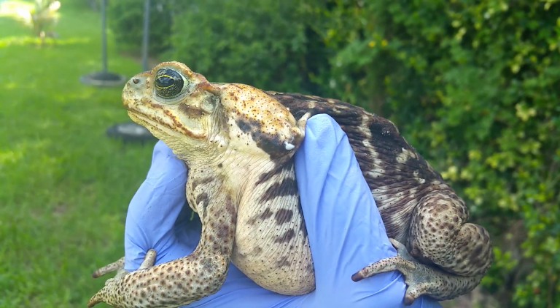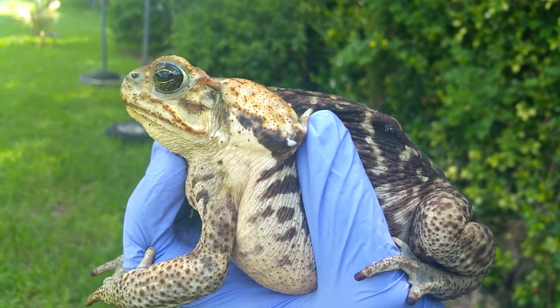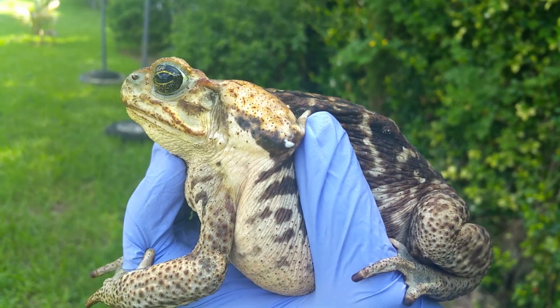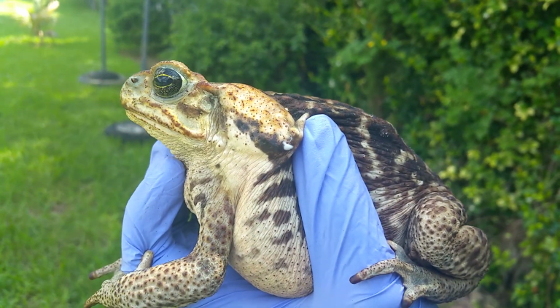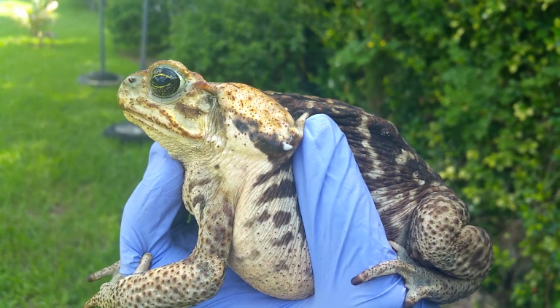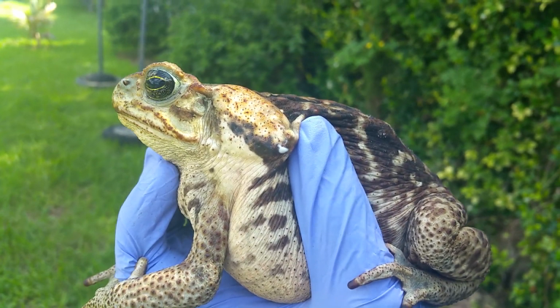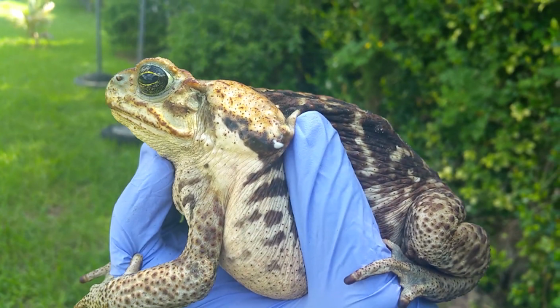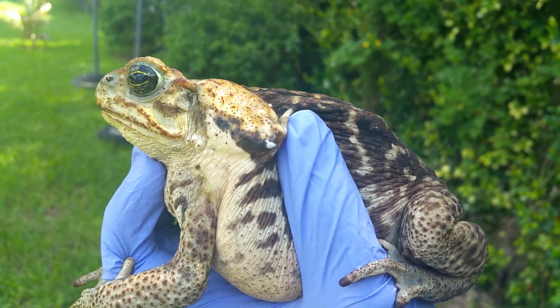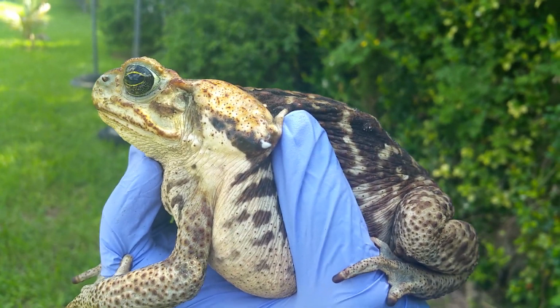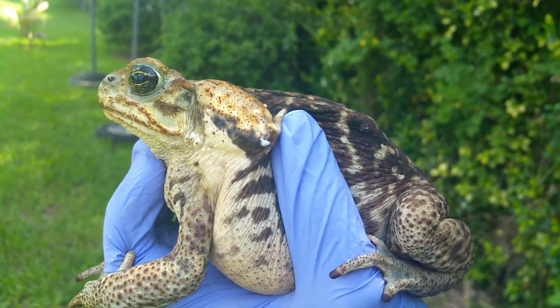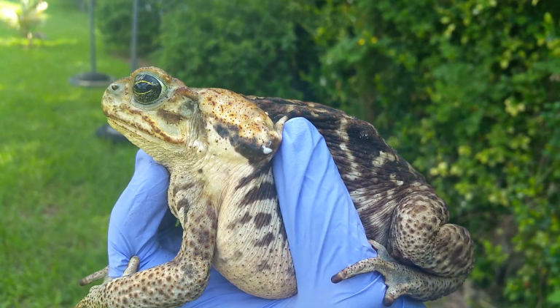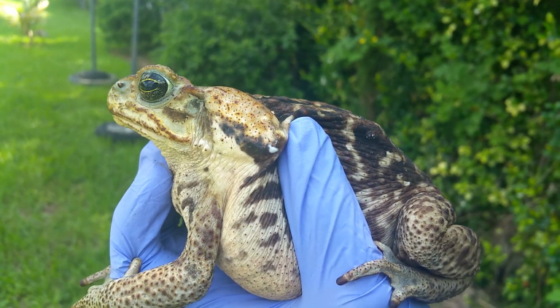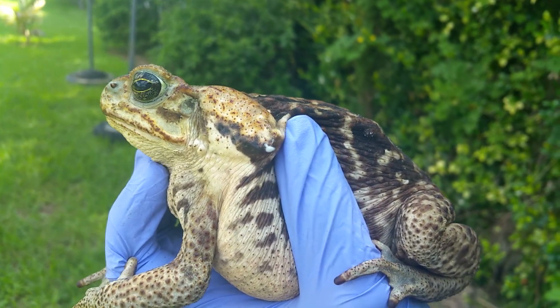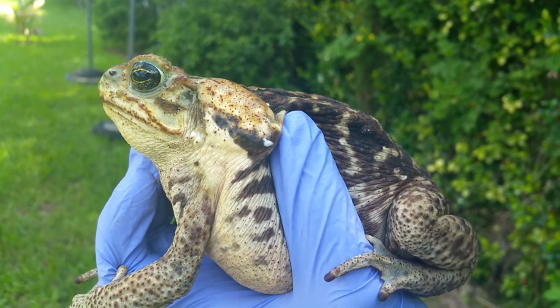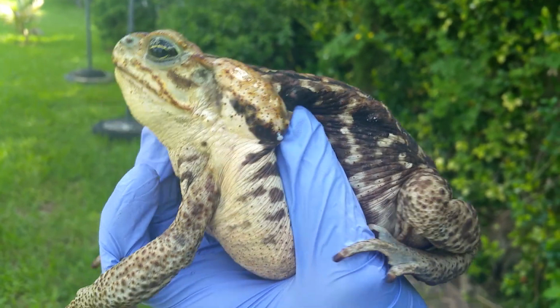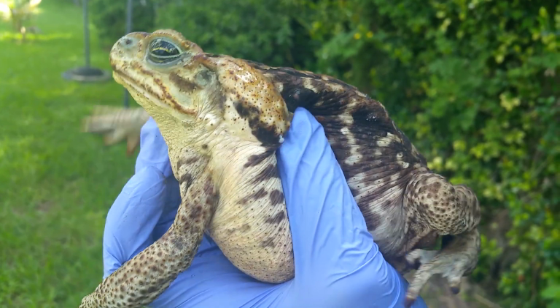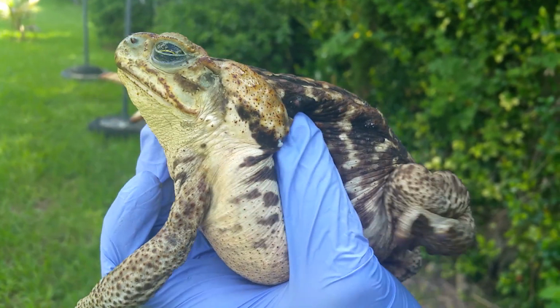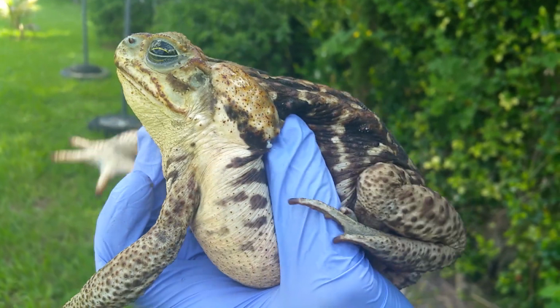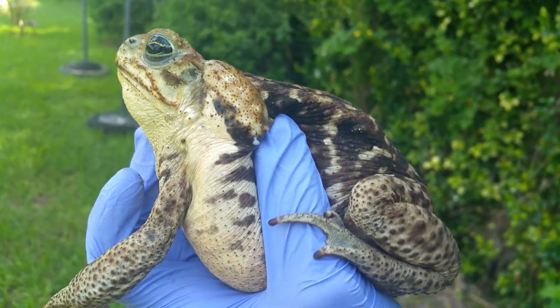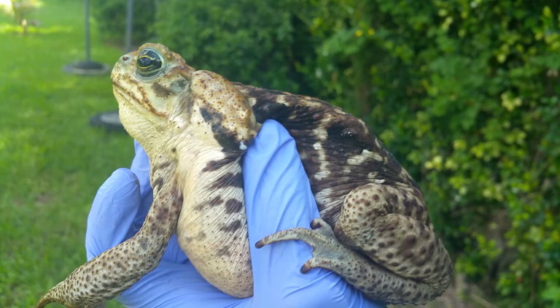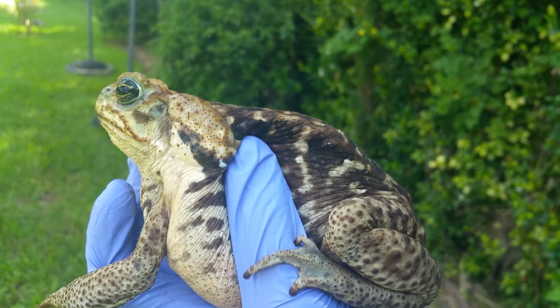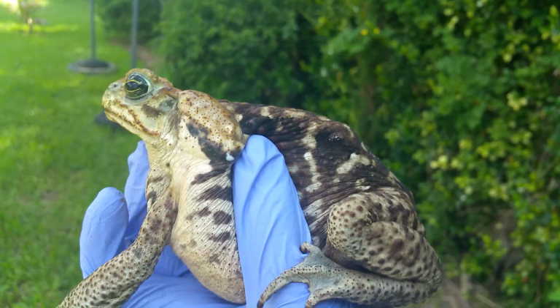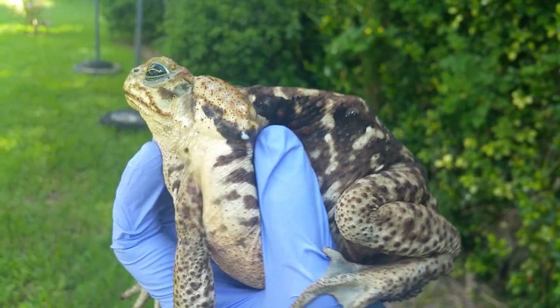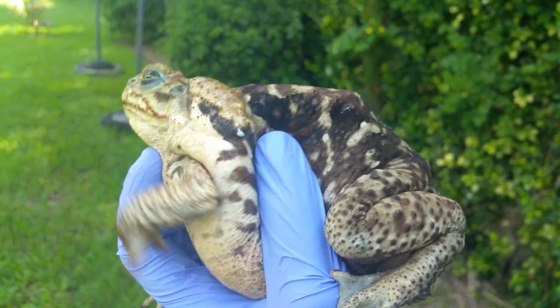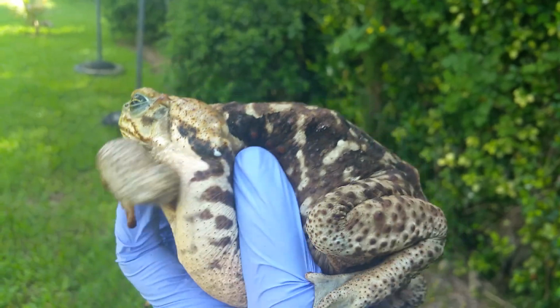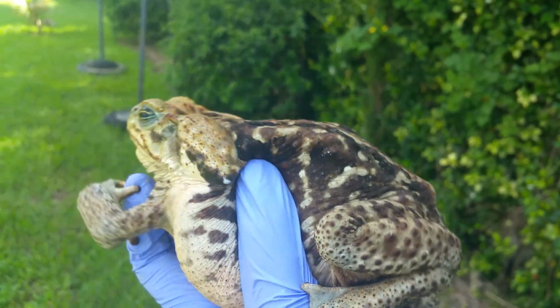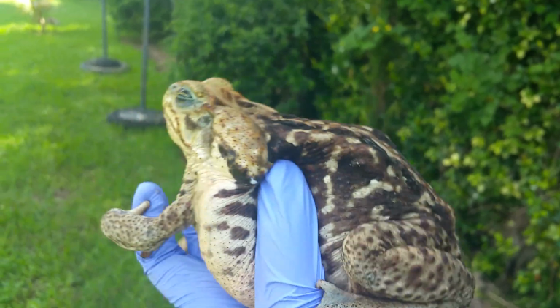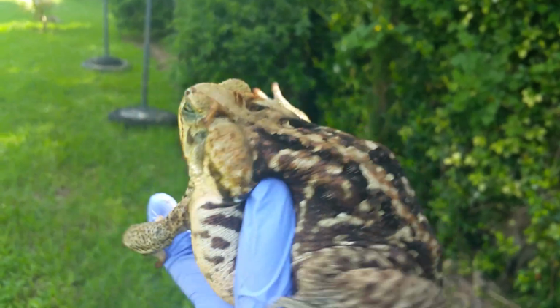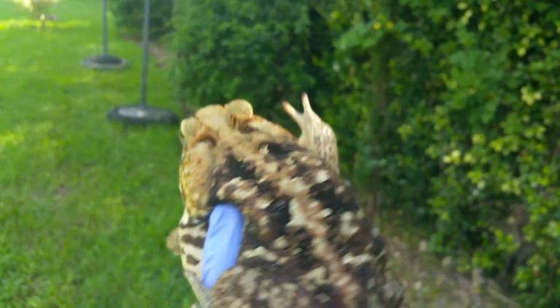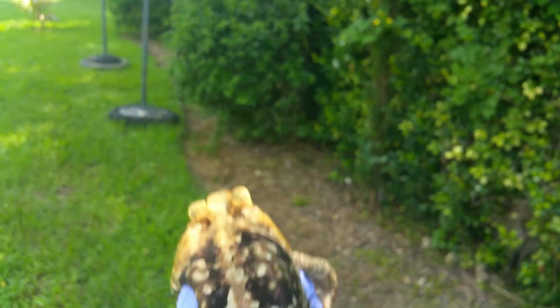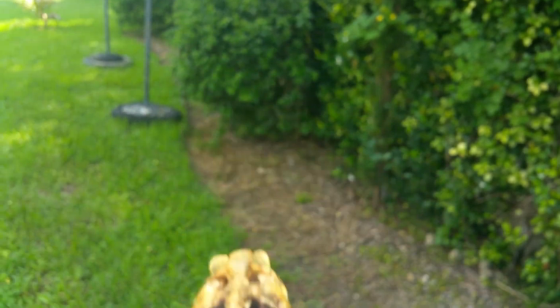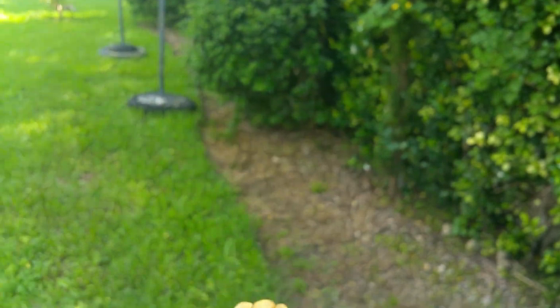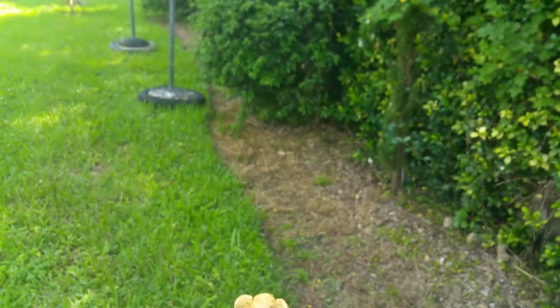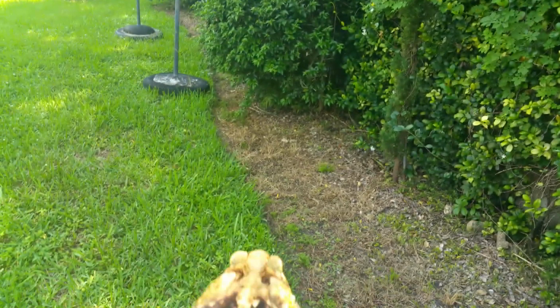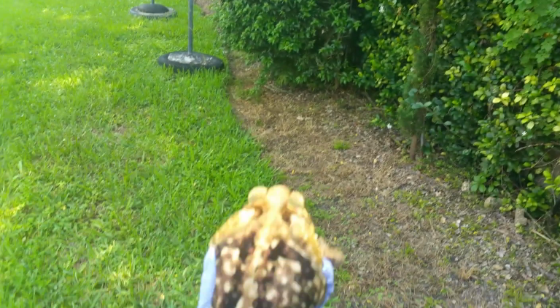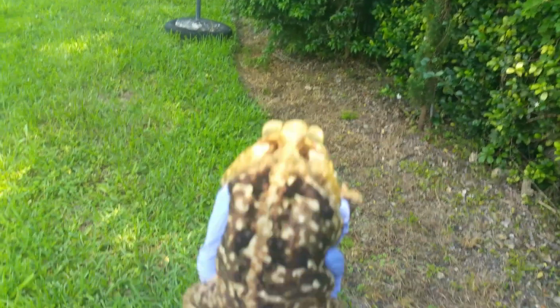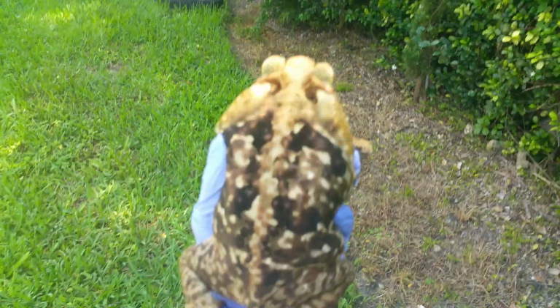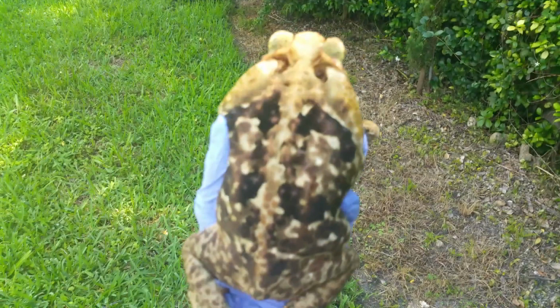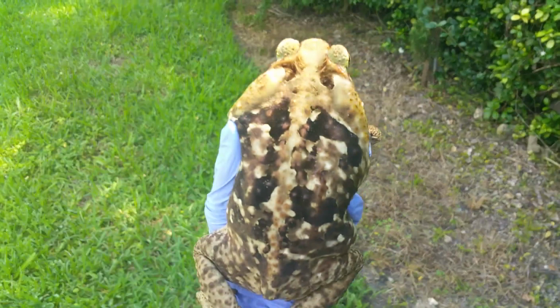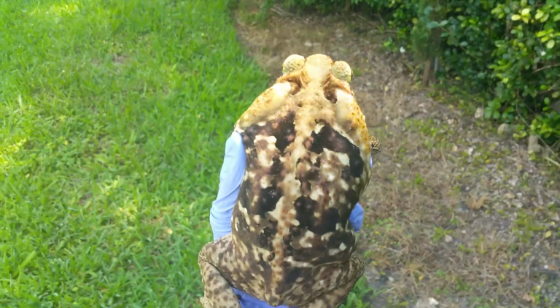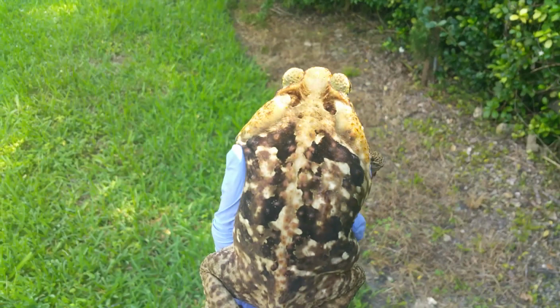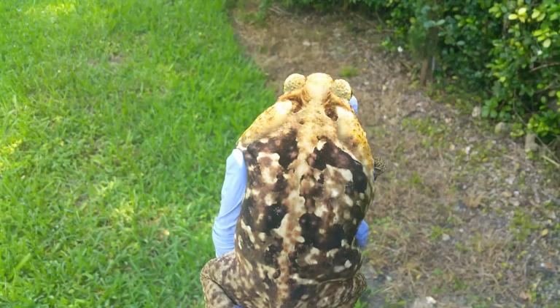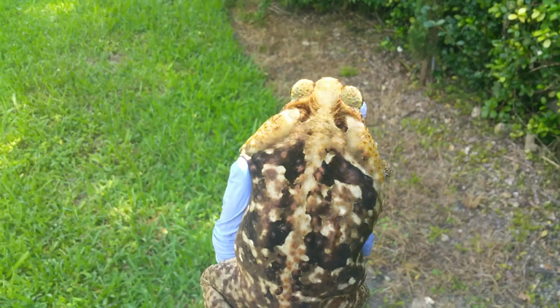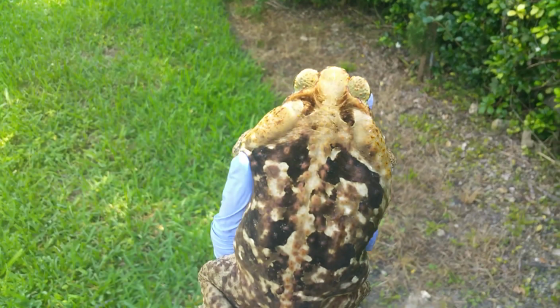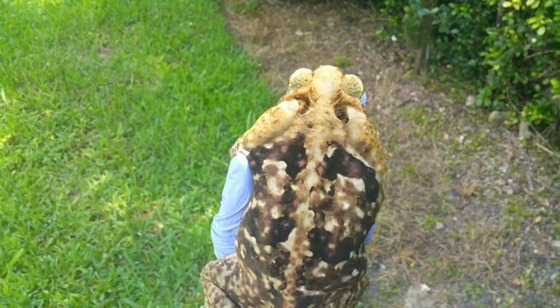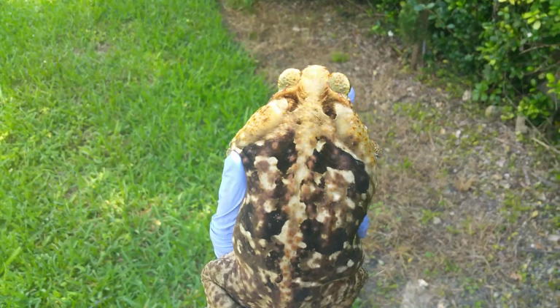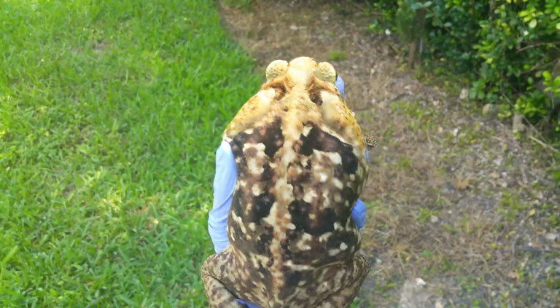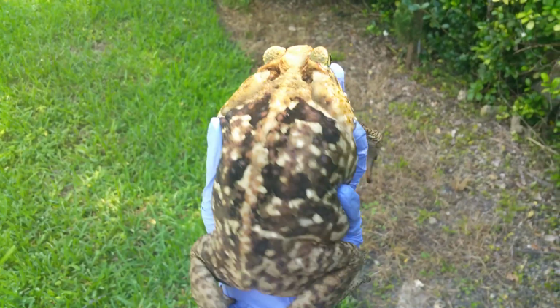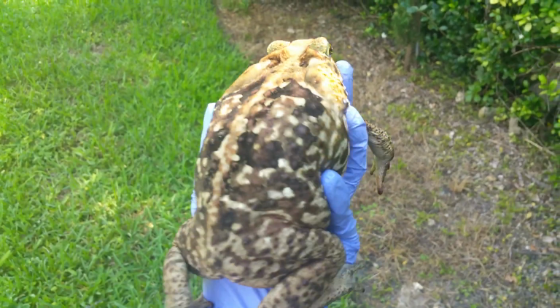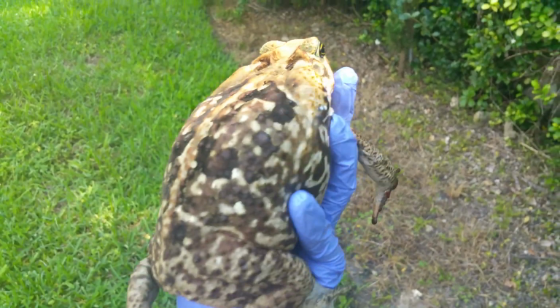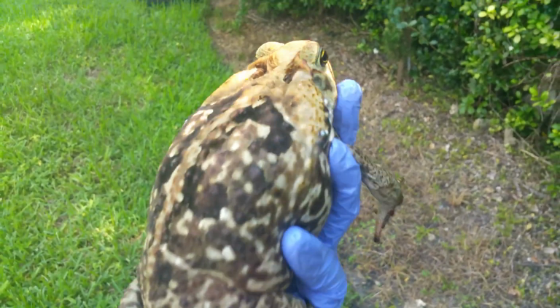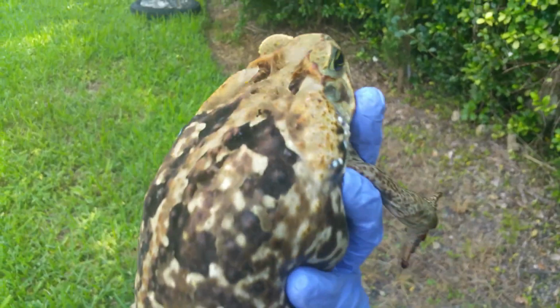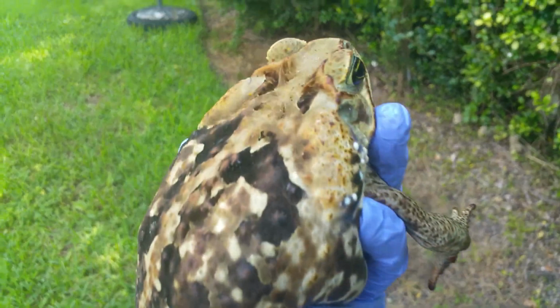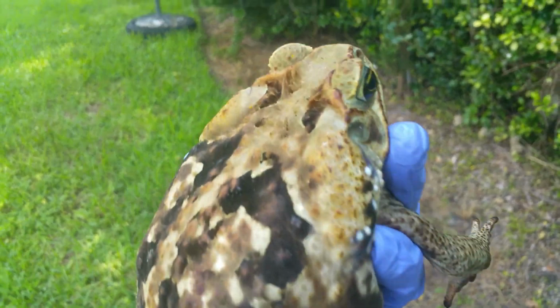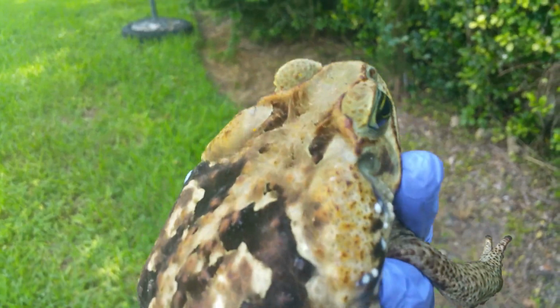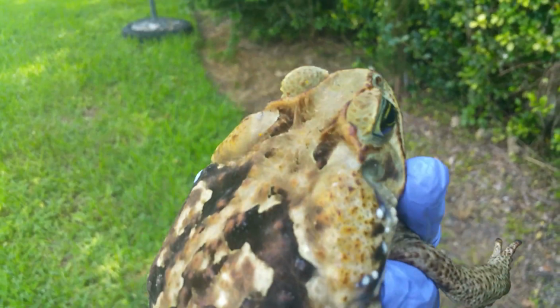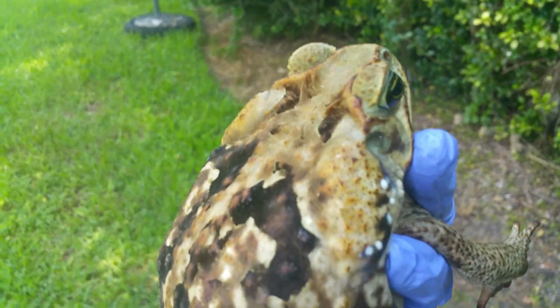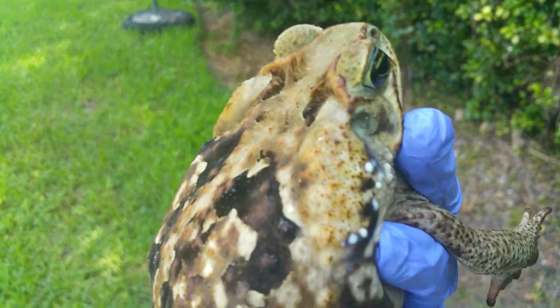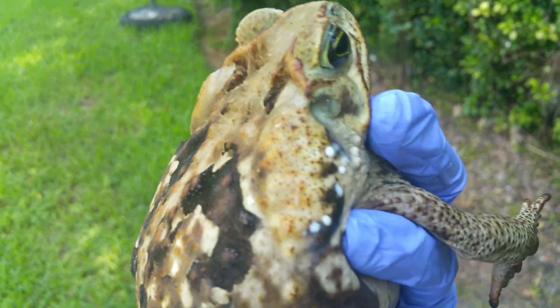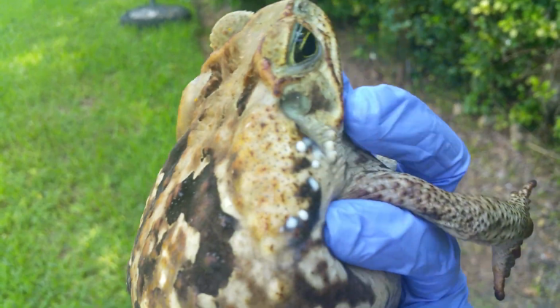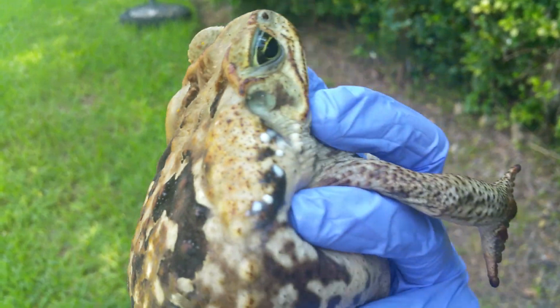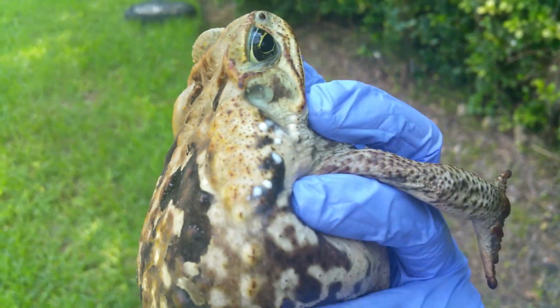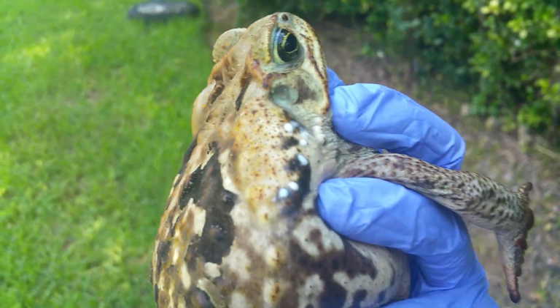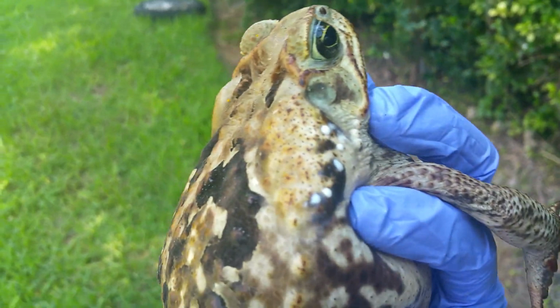Even if you don't pick up poop in your backyard, it will come and eat the flies. So that's another reason to pick up poop.